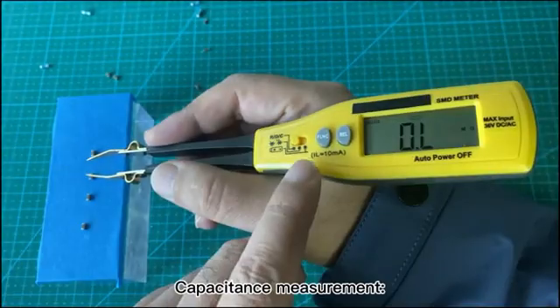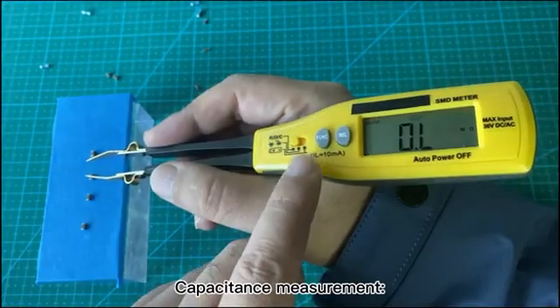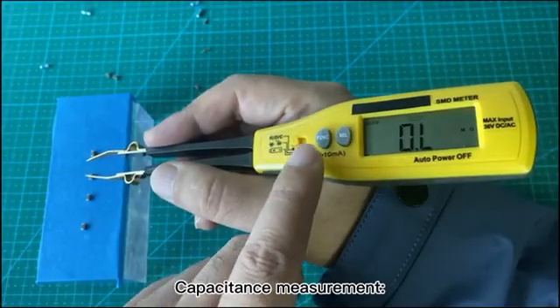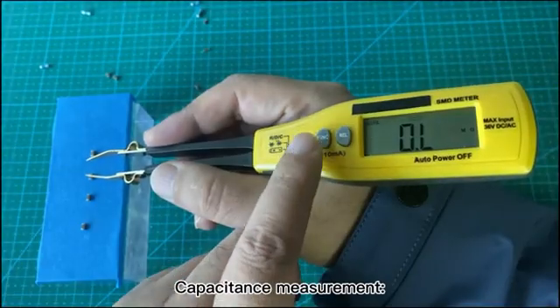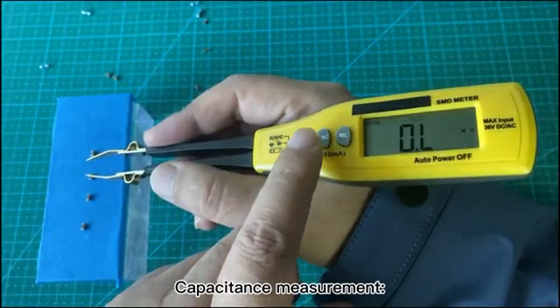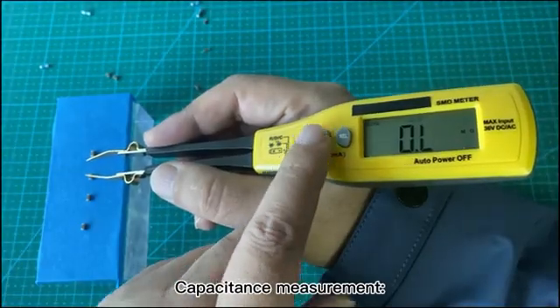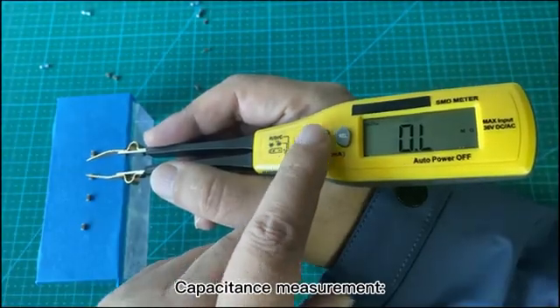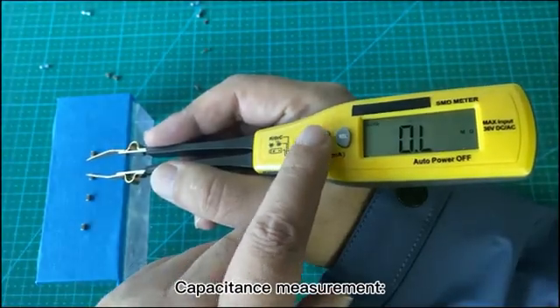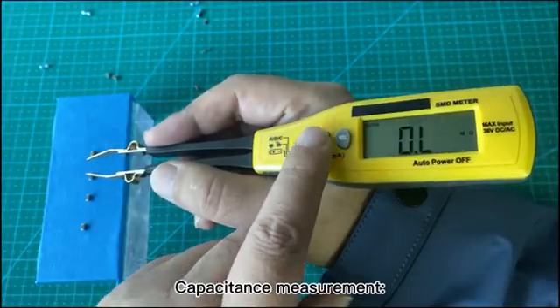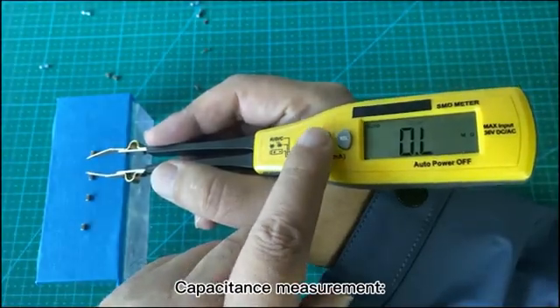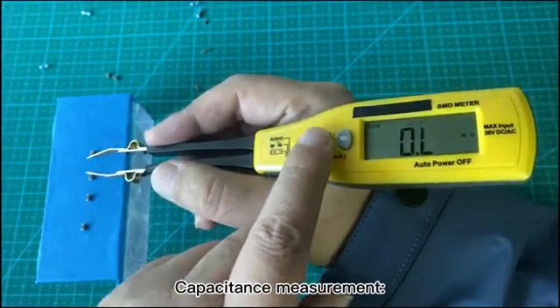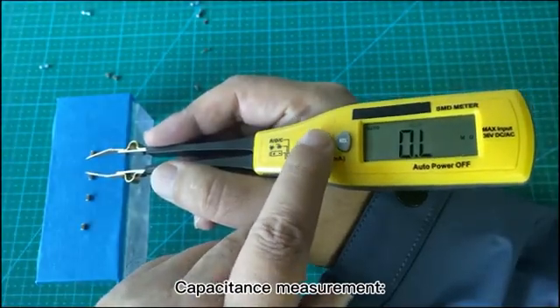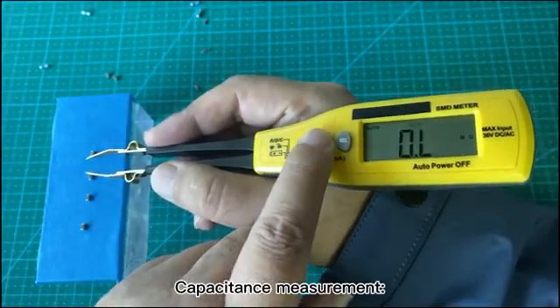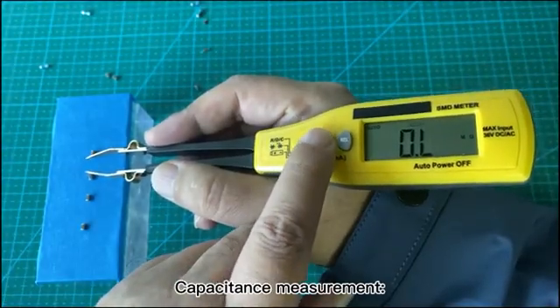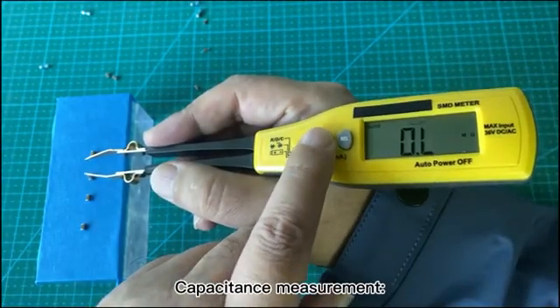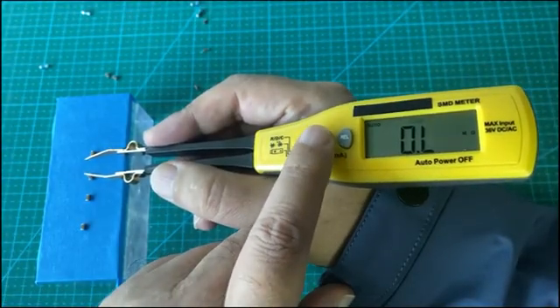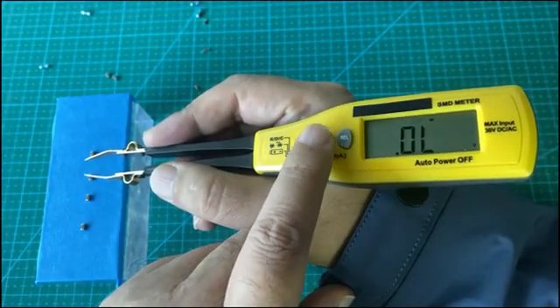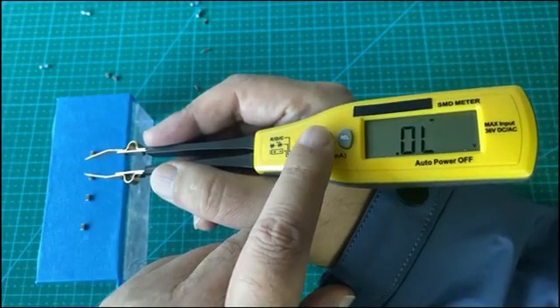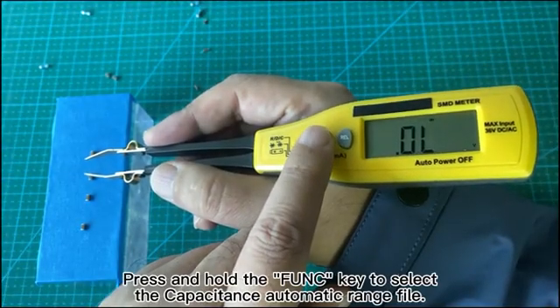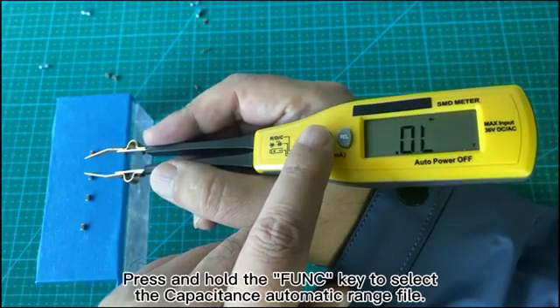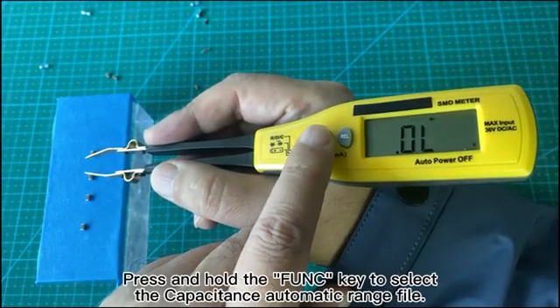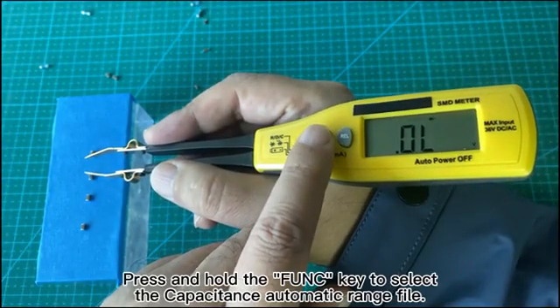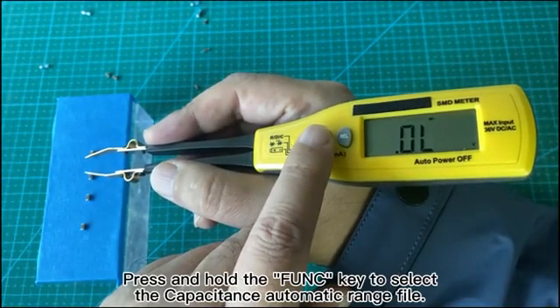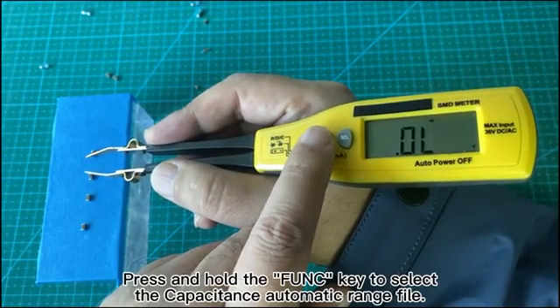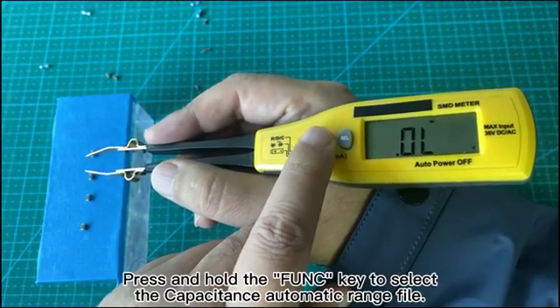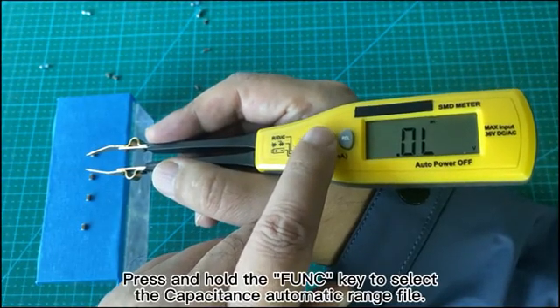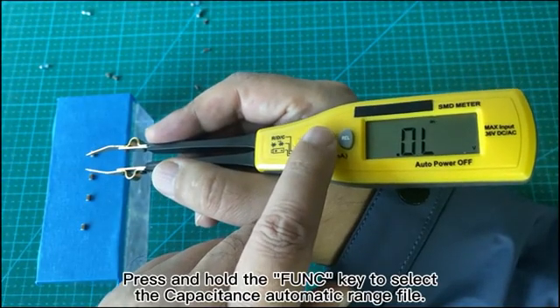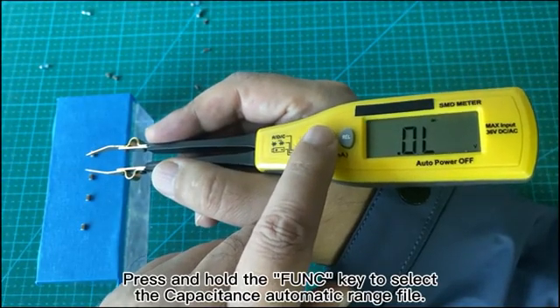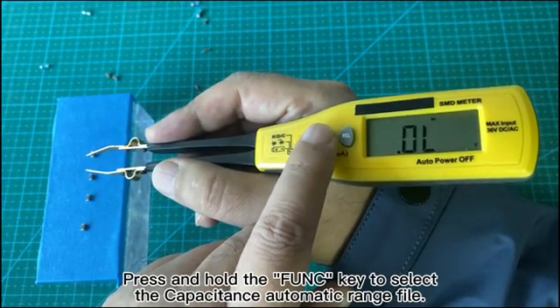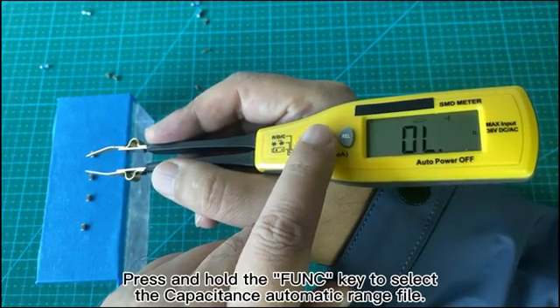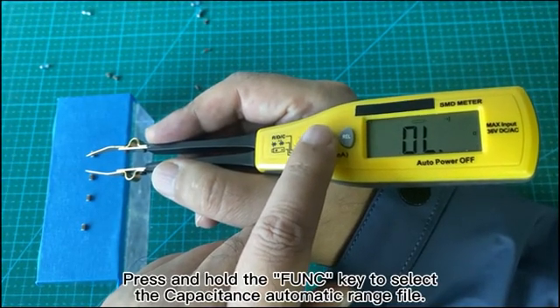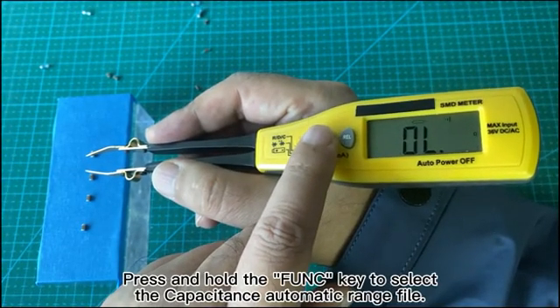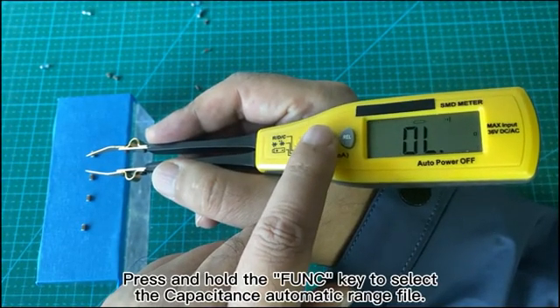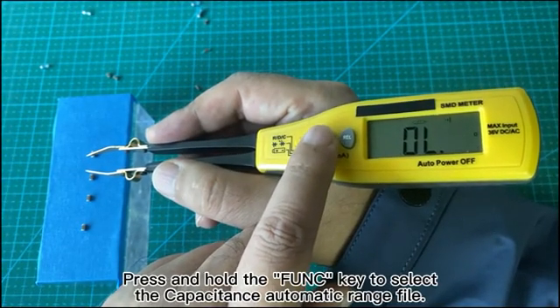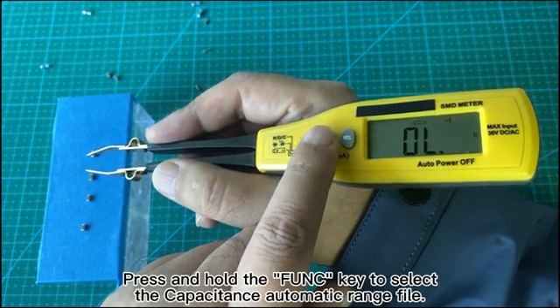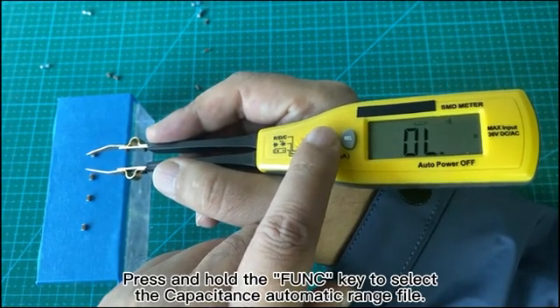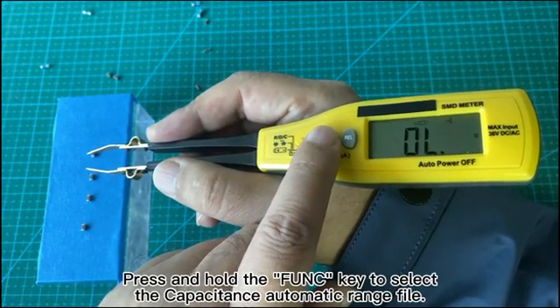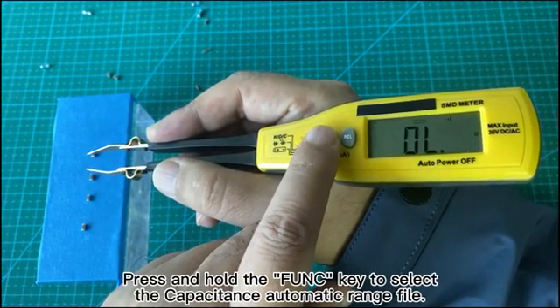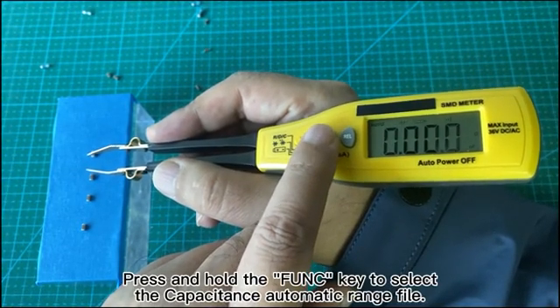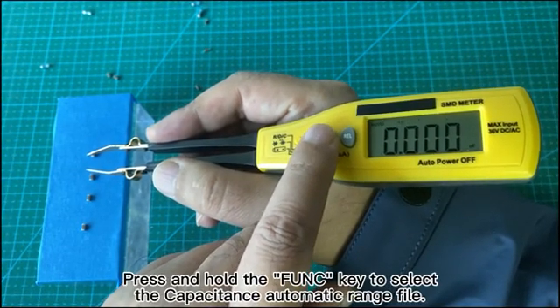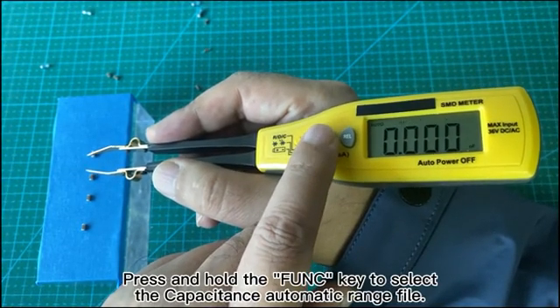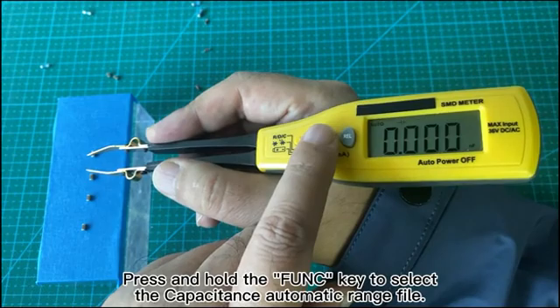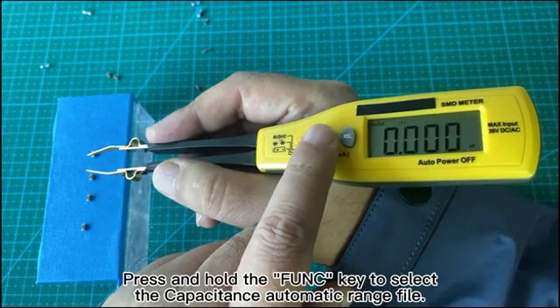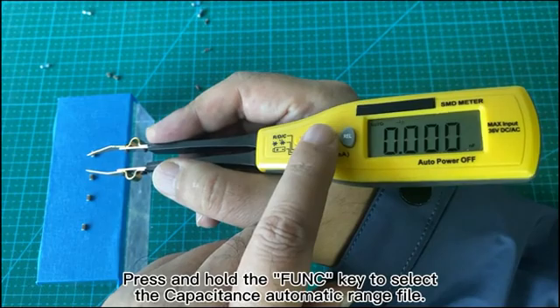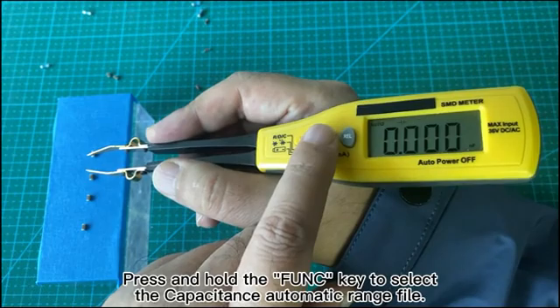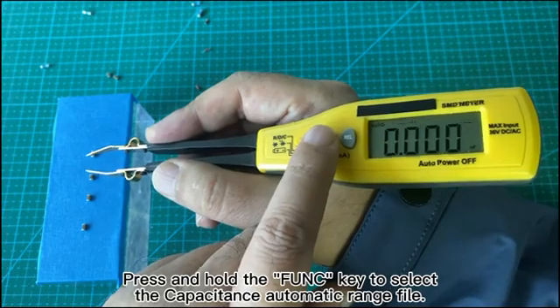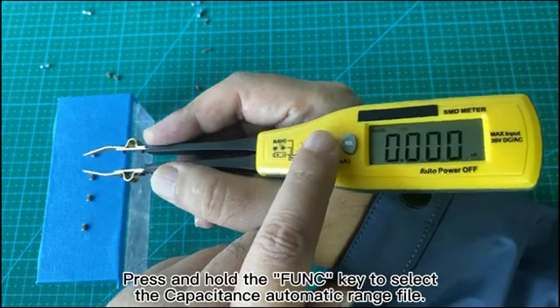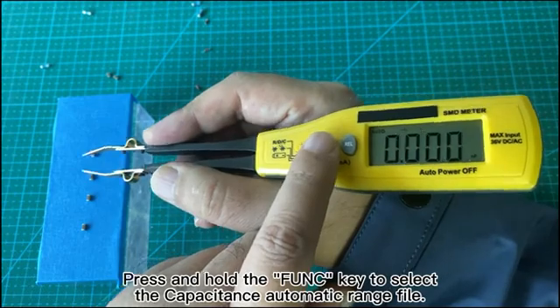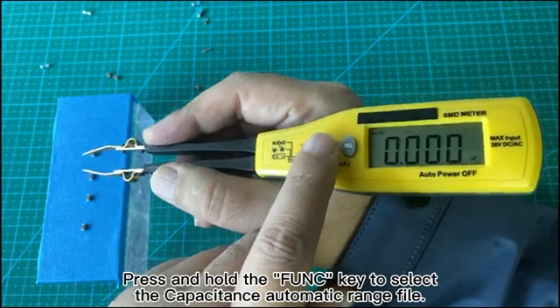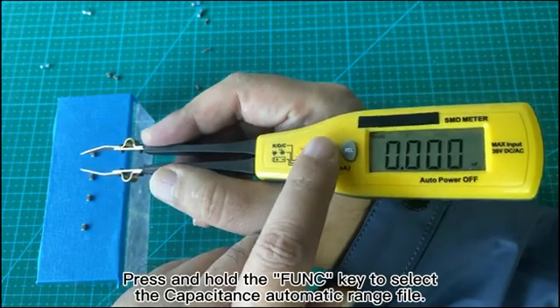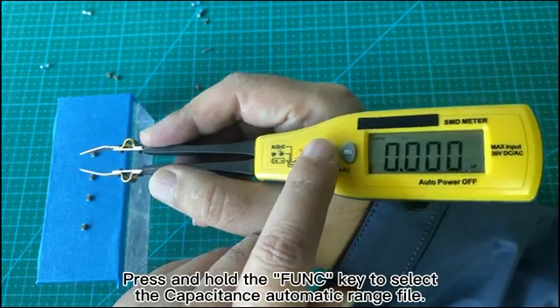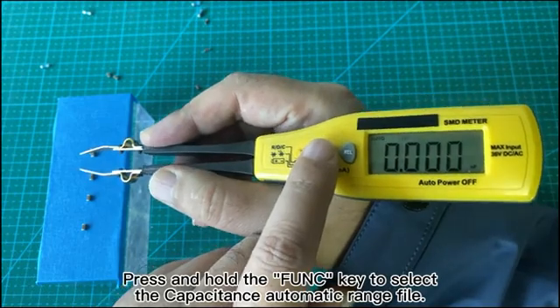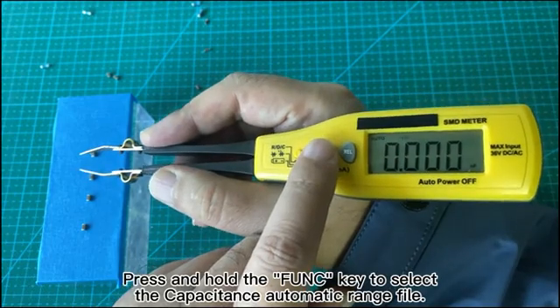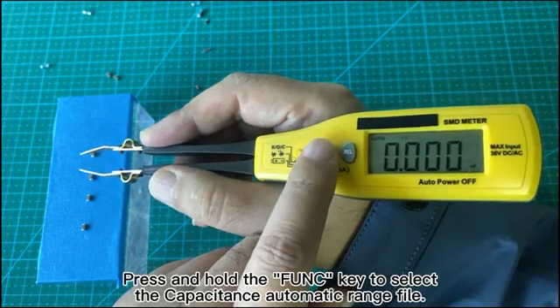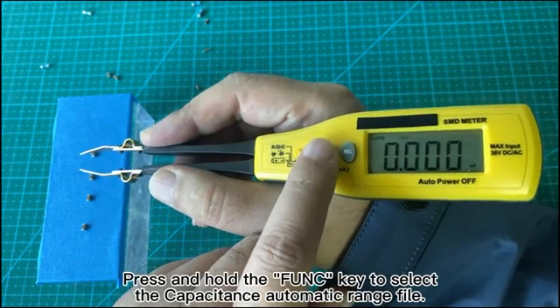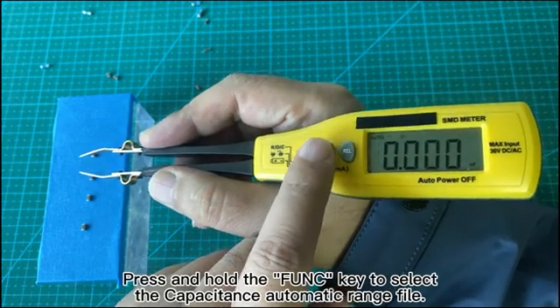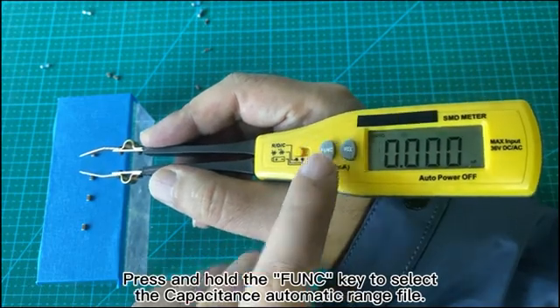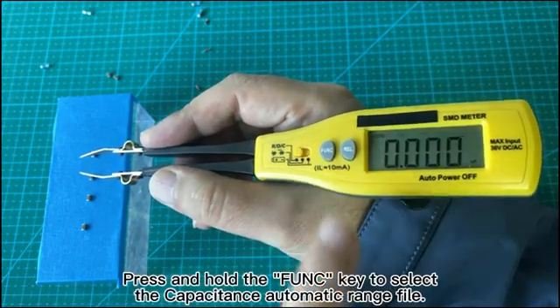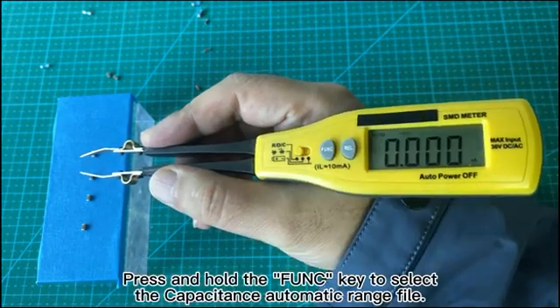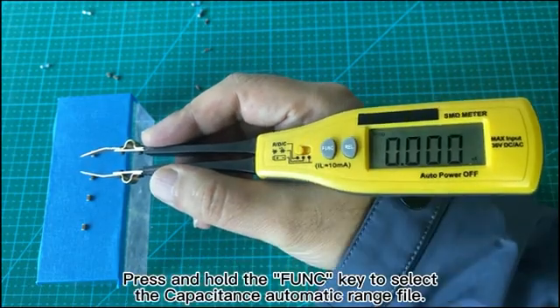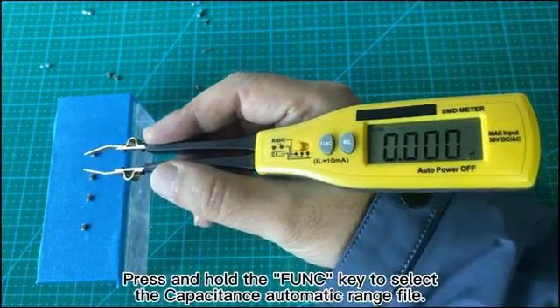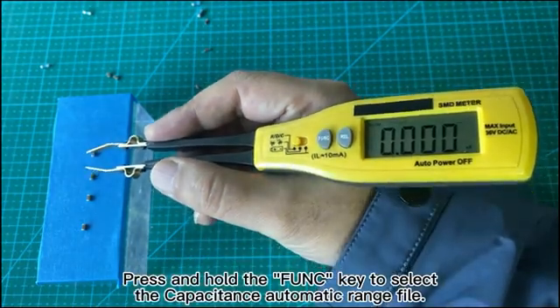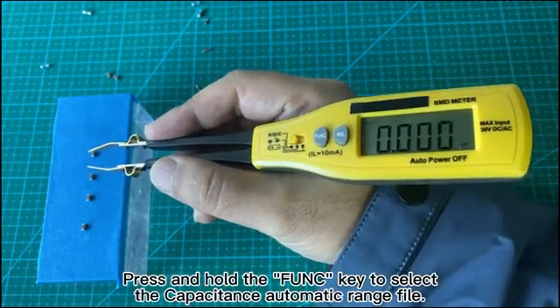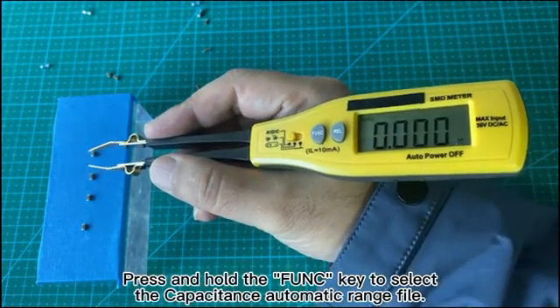Capacitance Measurement. Press and hold the FUNC key to select the capacitance automatic range mode.